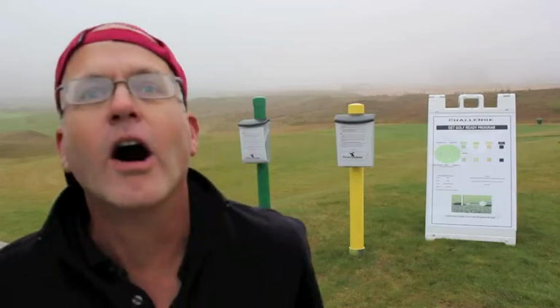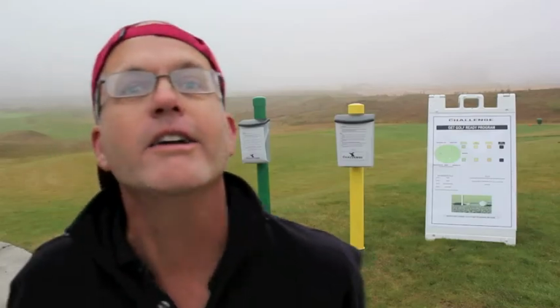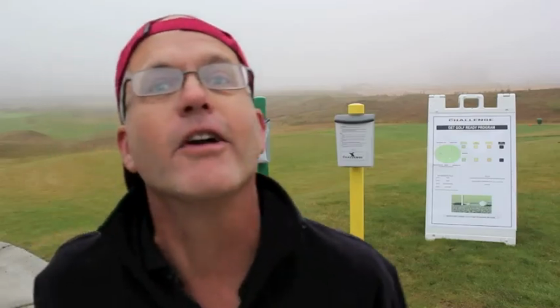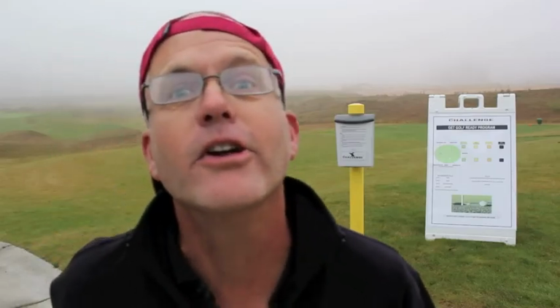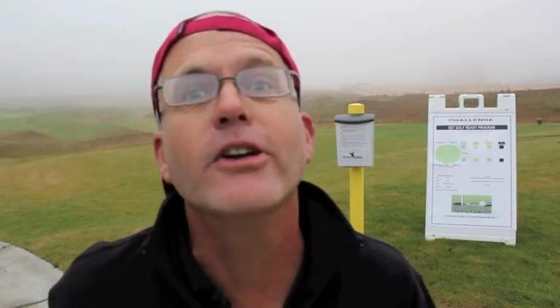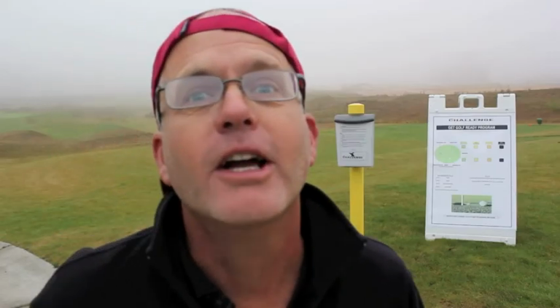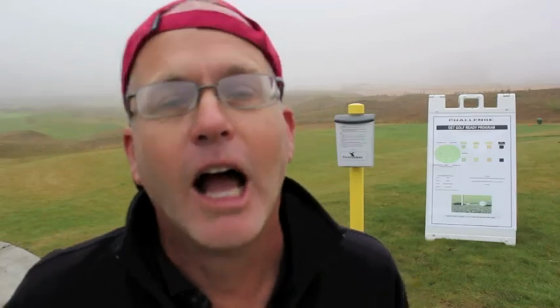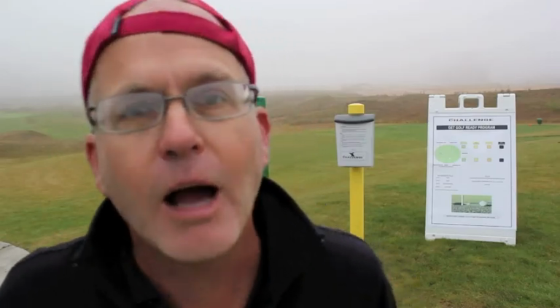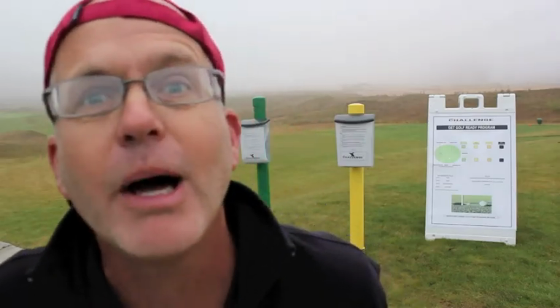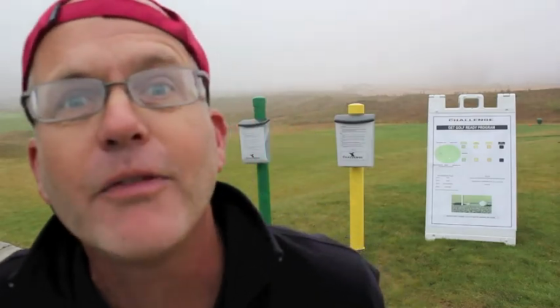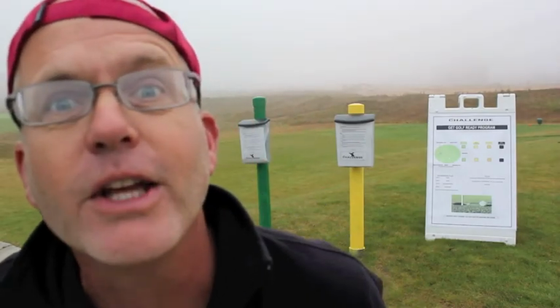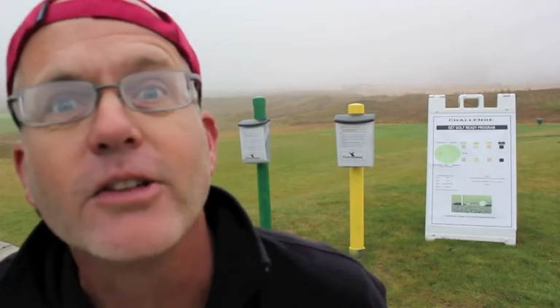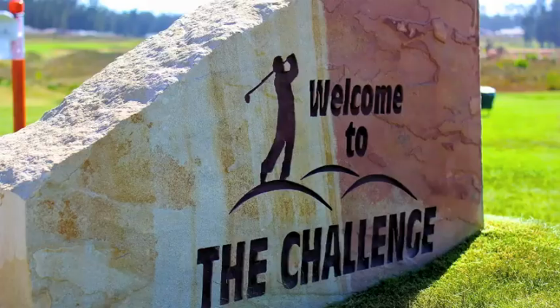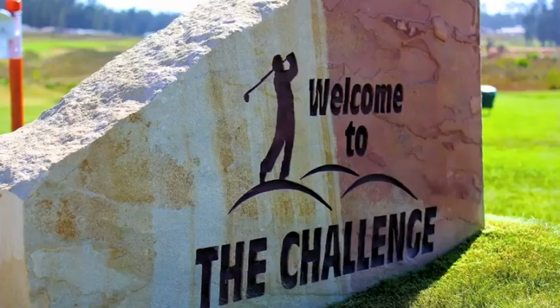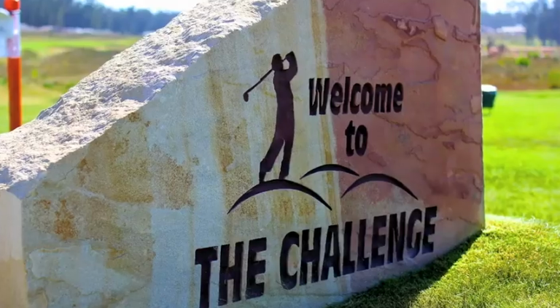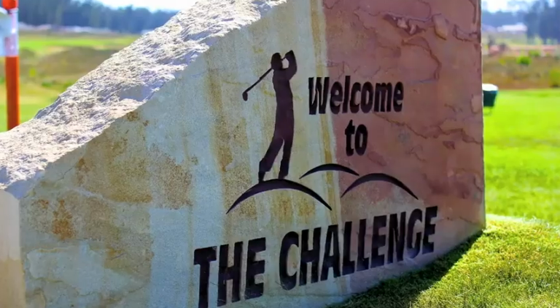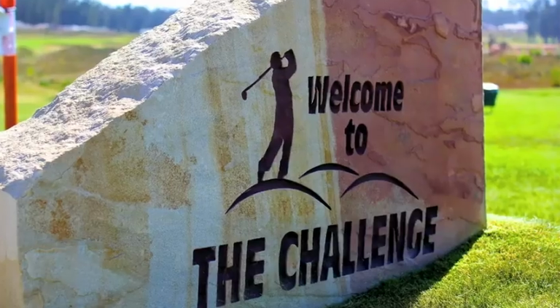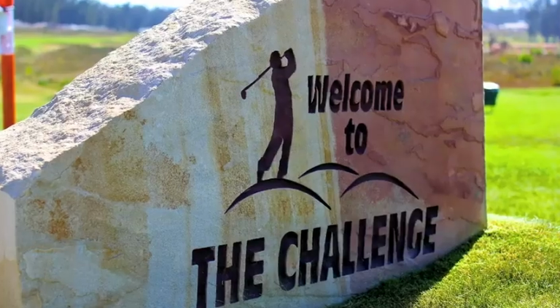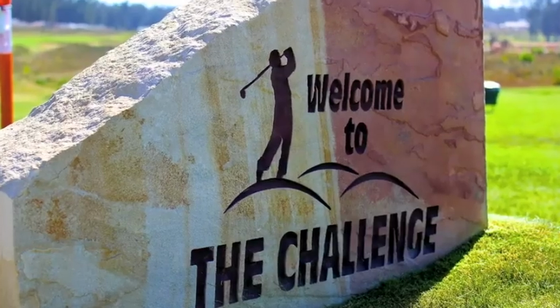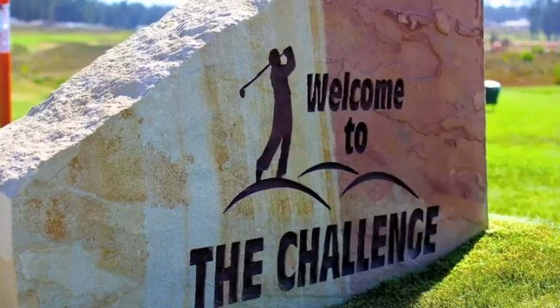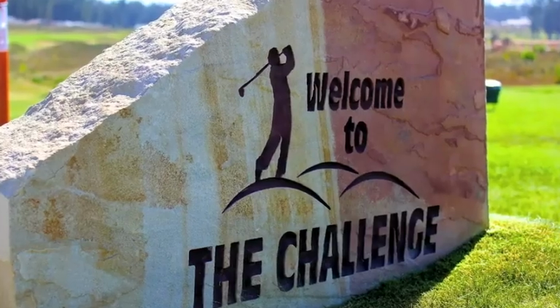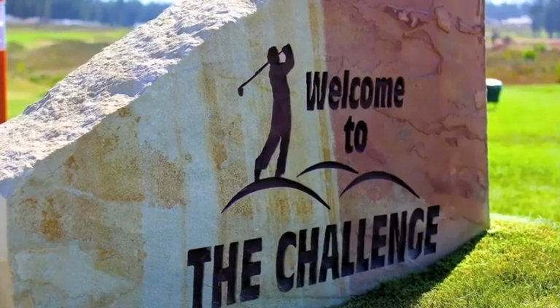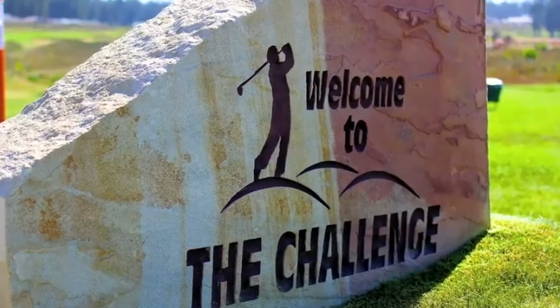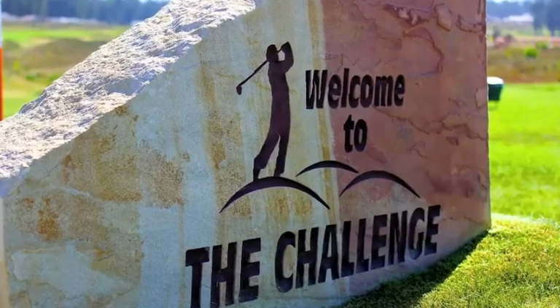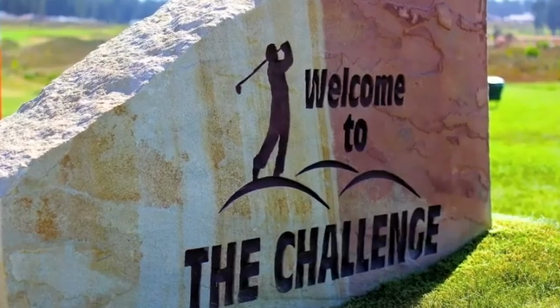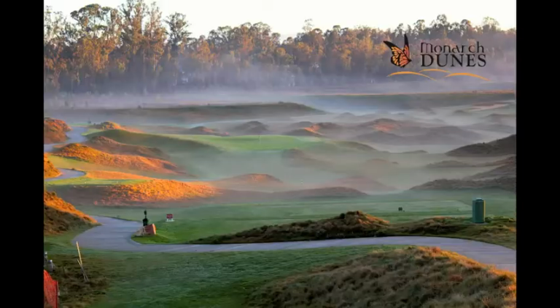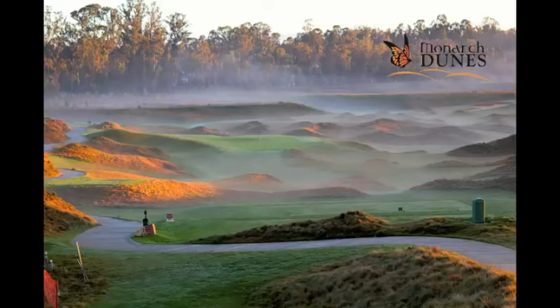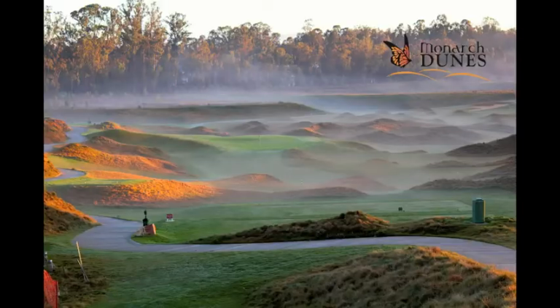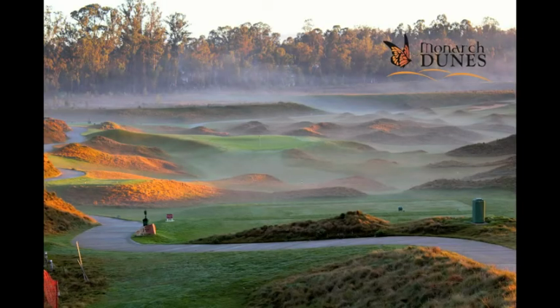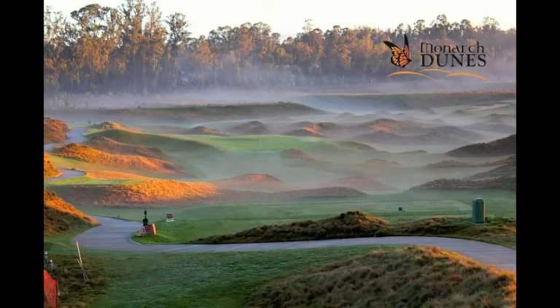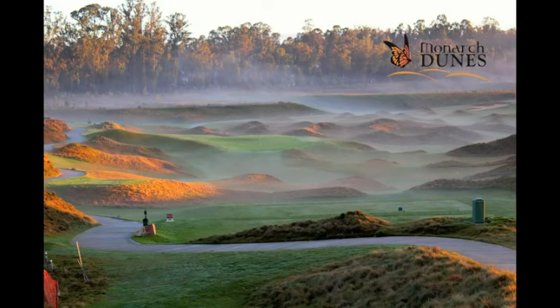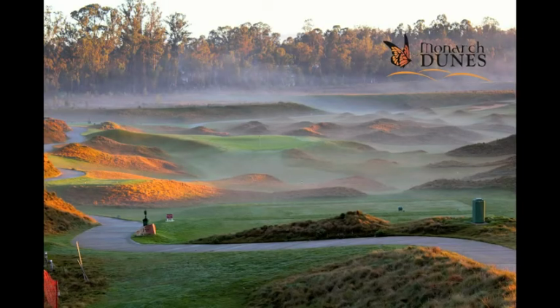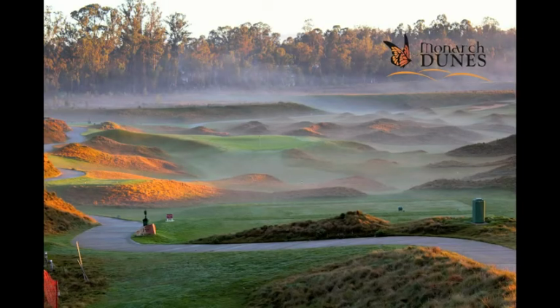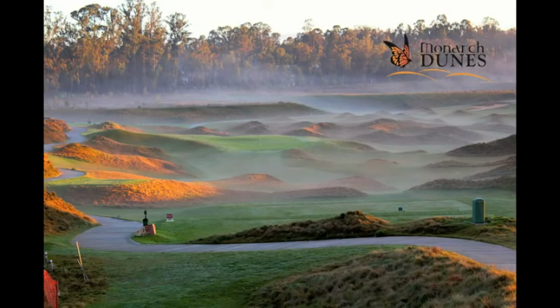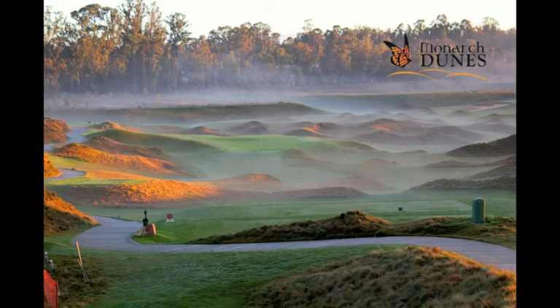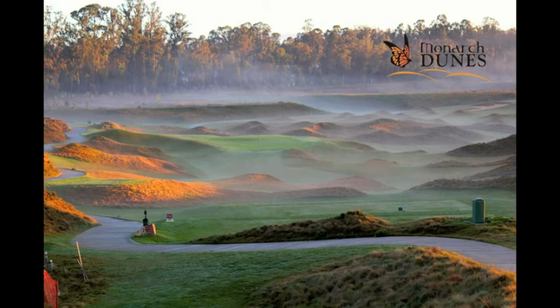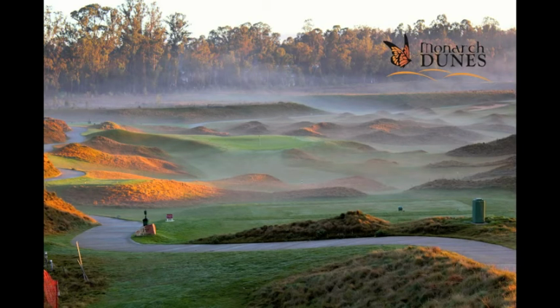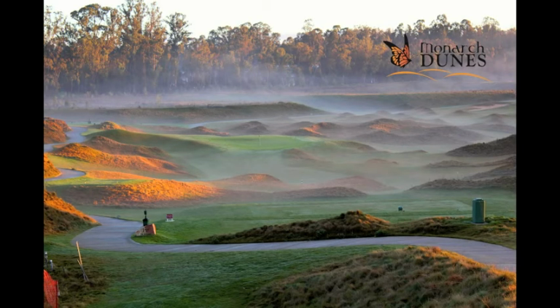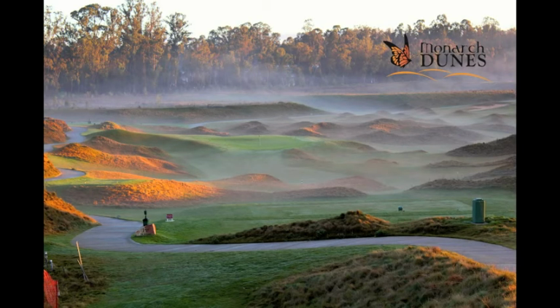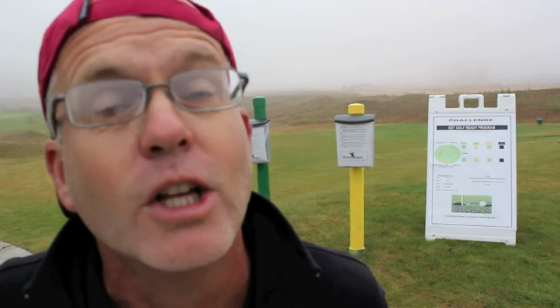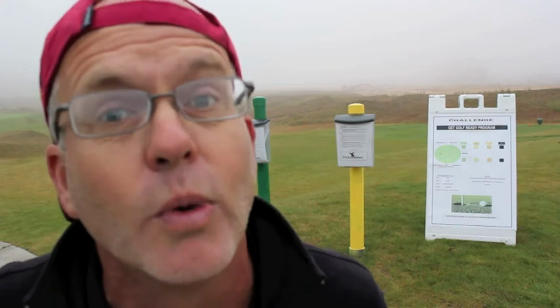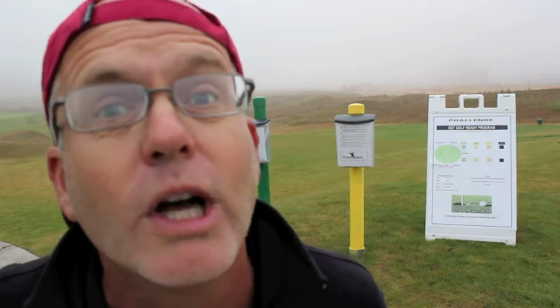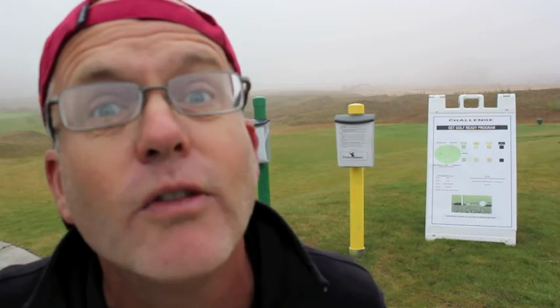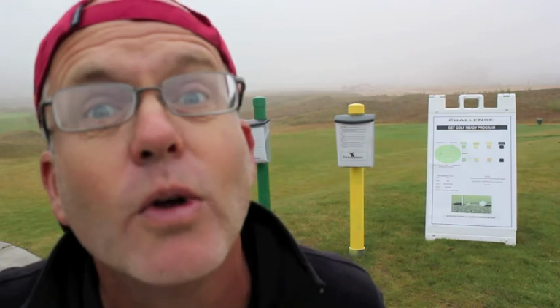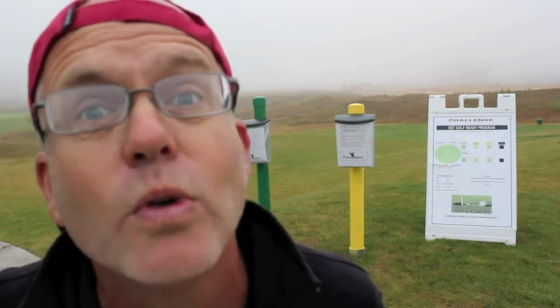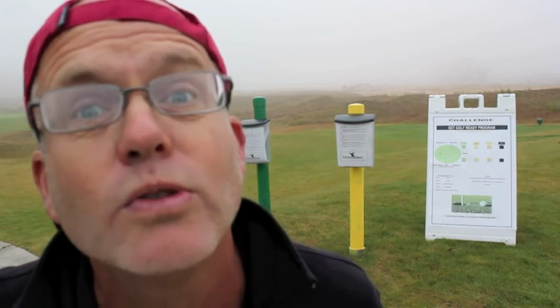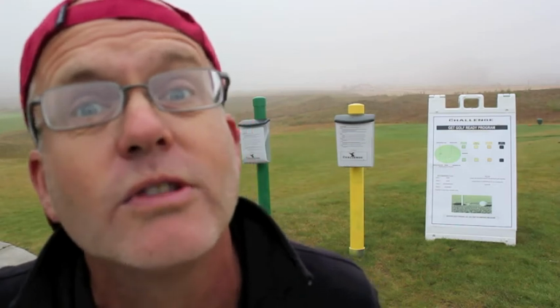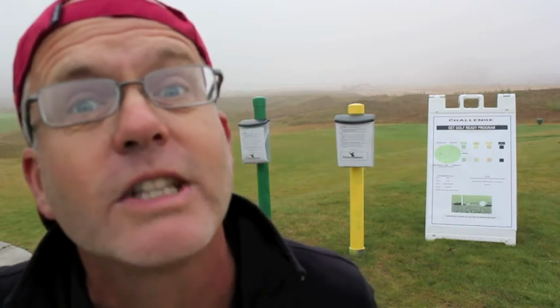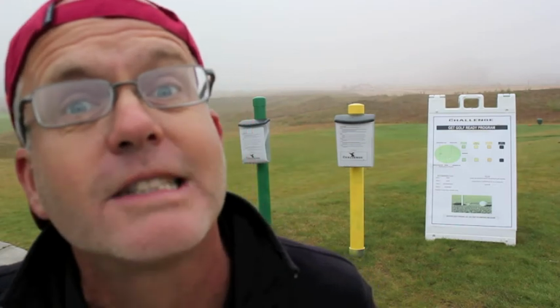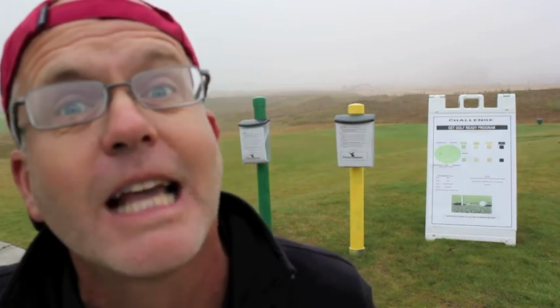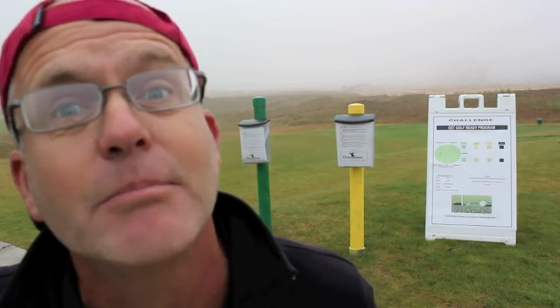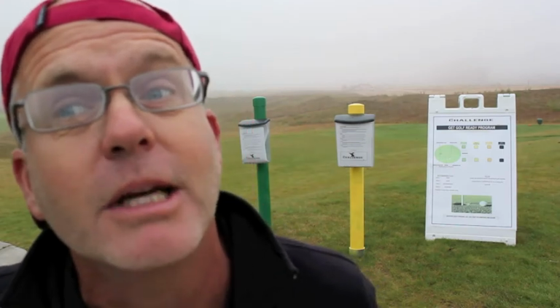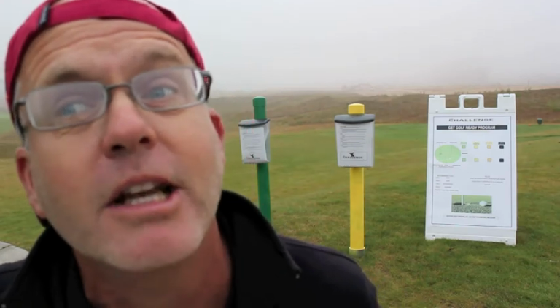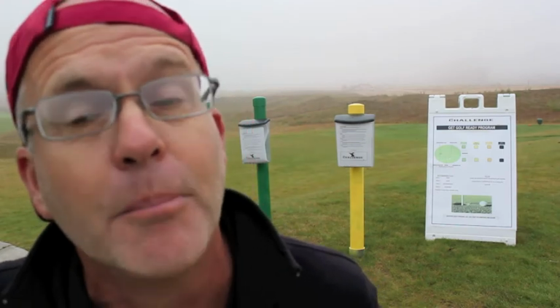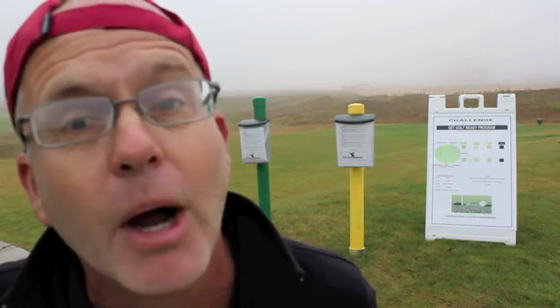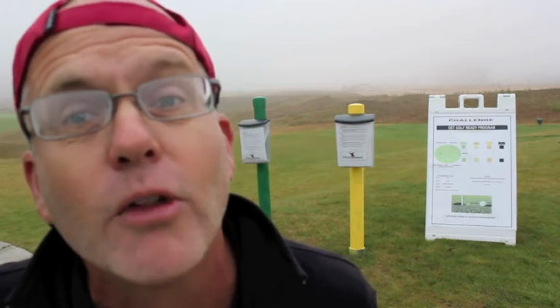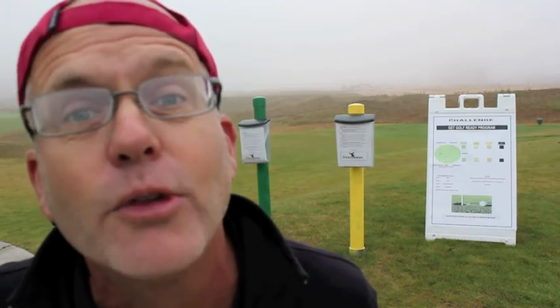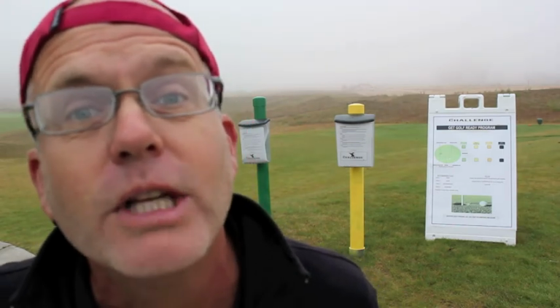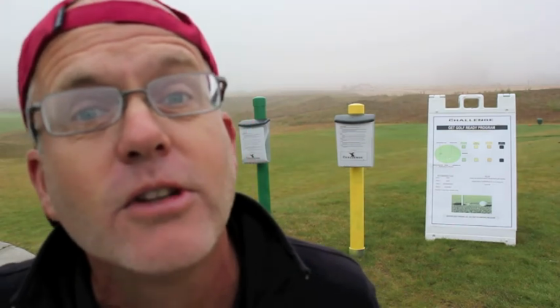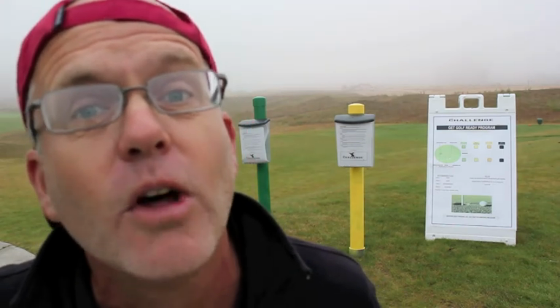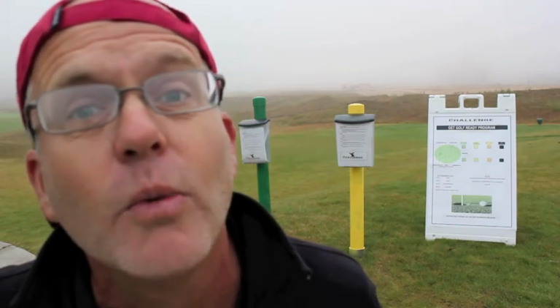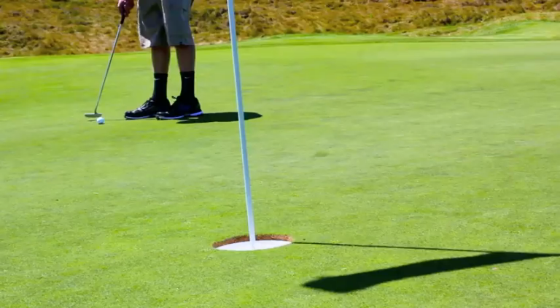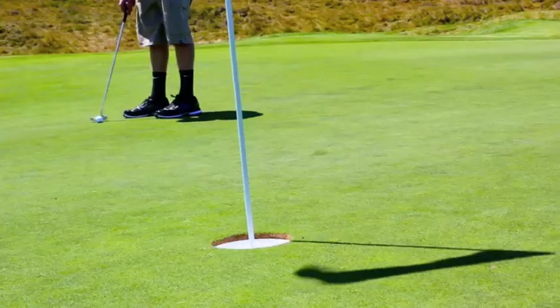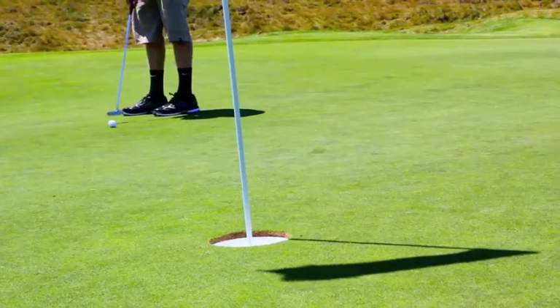Hey Vern! How about this? We're out at the challenge course in Monarch Dunes, Nipomo, California. 12 holes of excitement. Par threes all the way around.